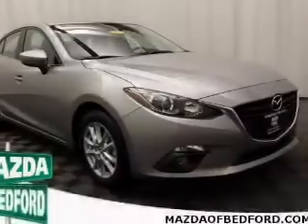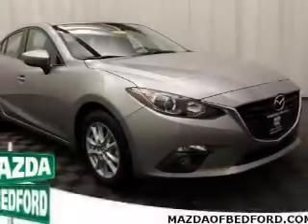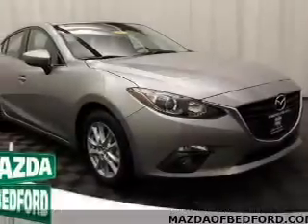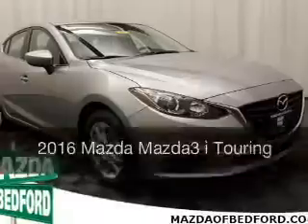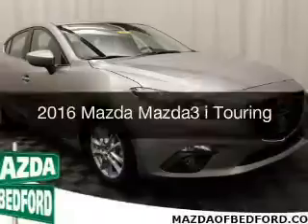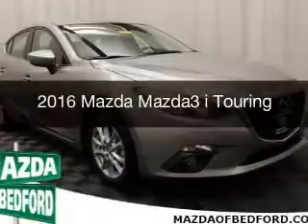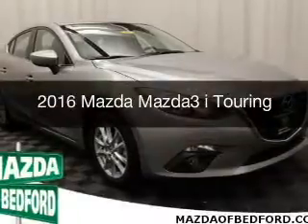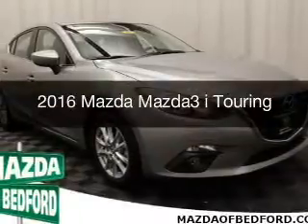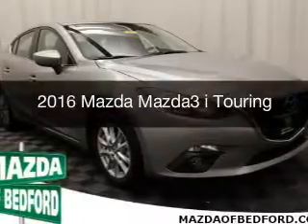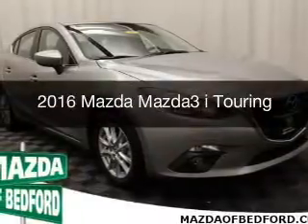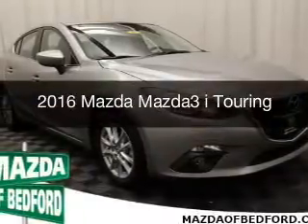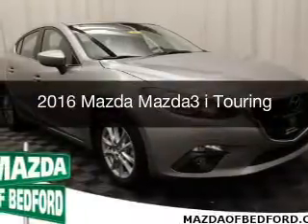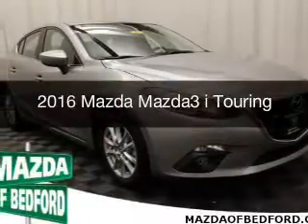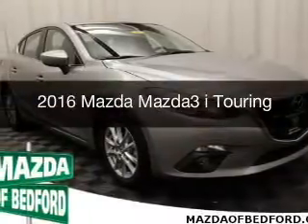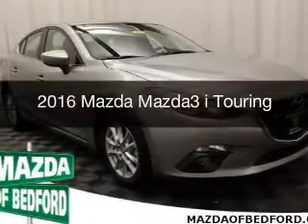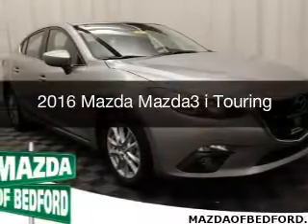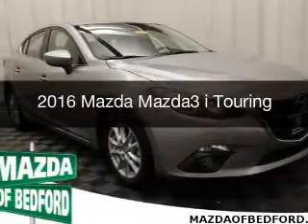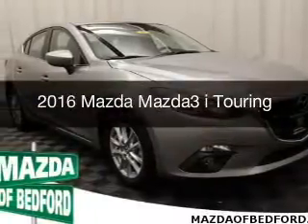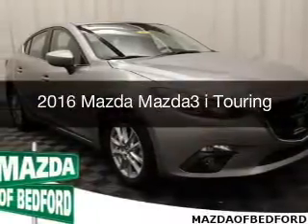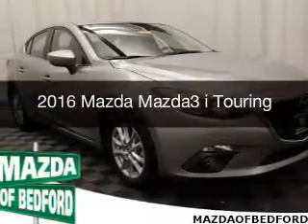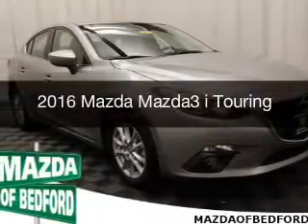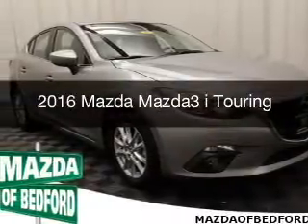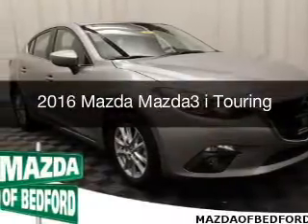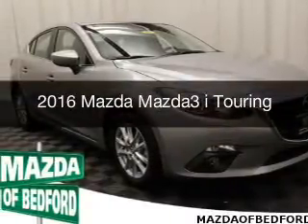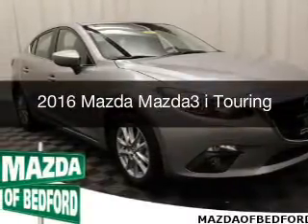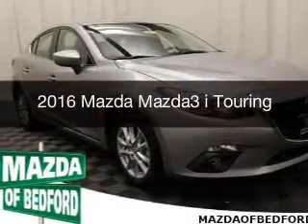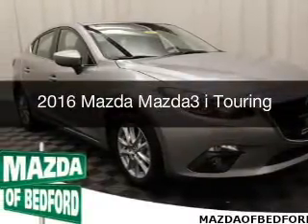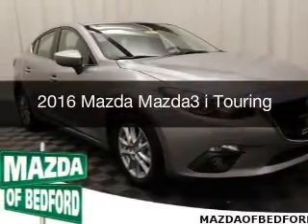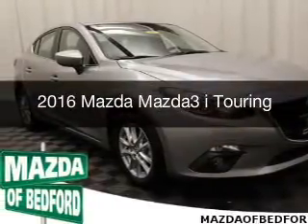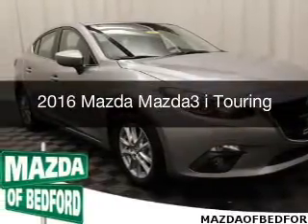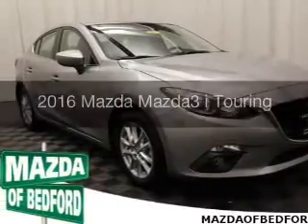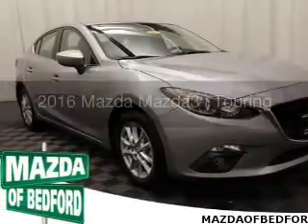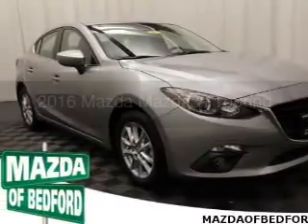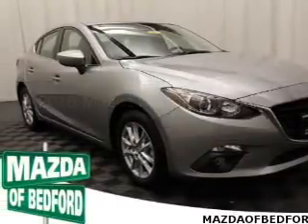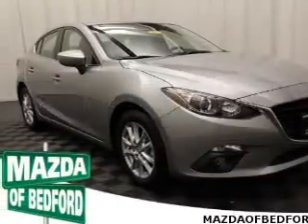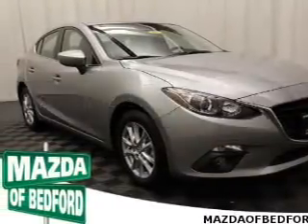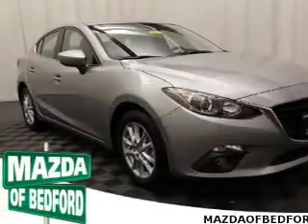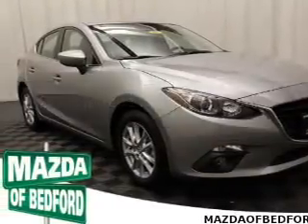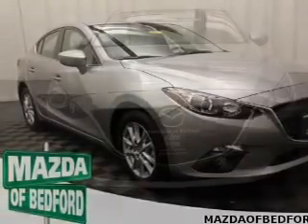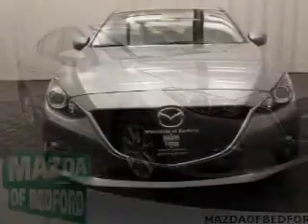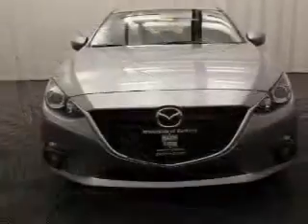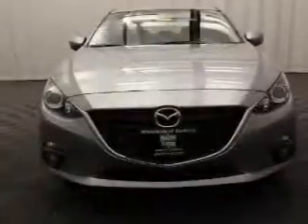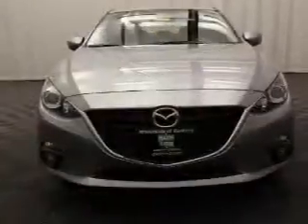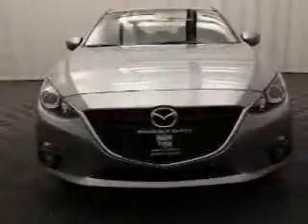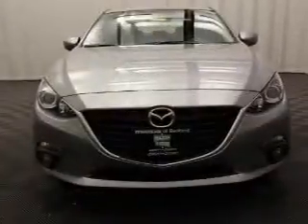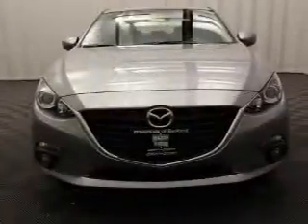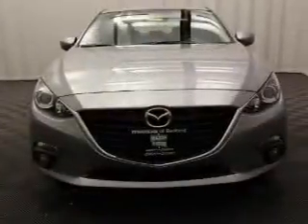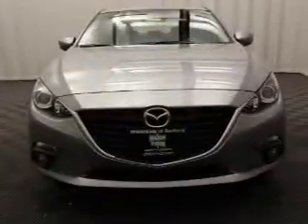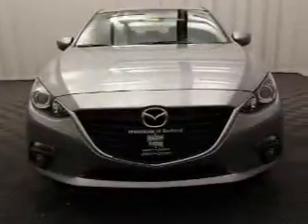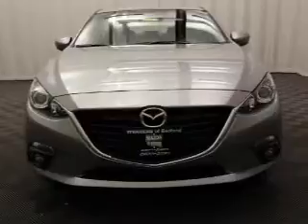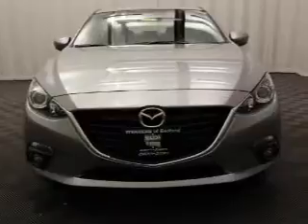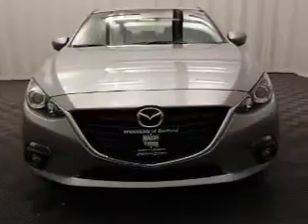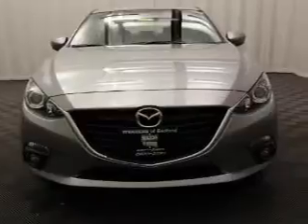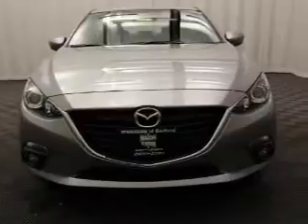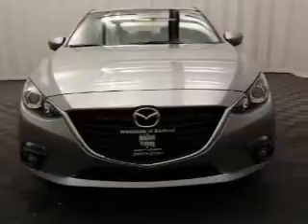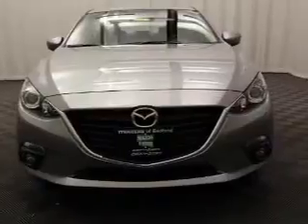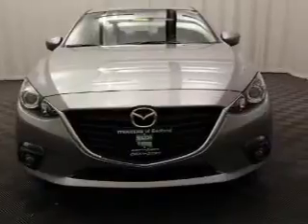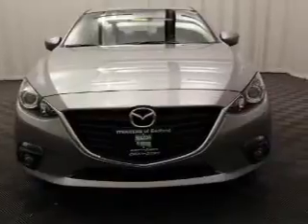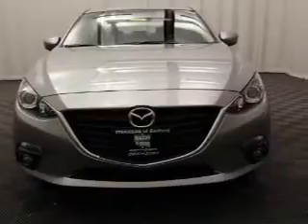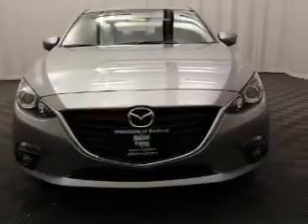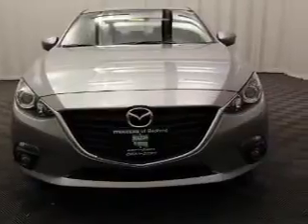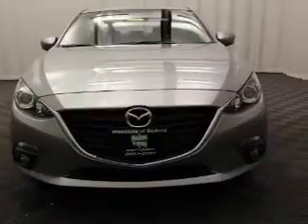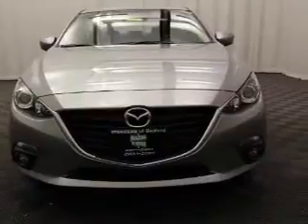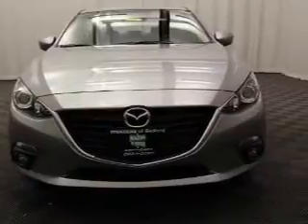This is a new 2016 Mazda 3 ZoomZoom. It's powered by a front-wheel drive engine.